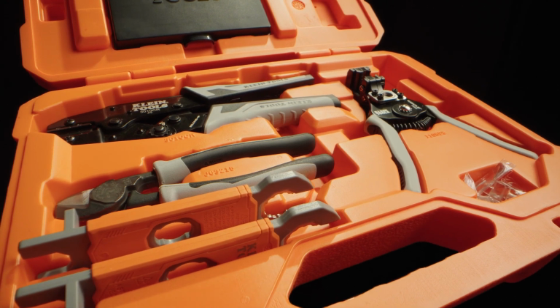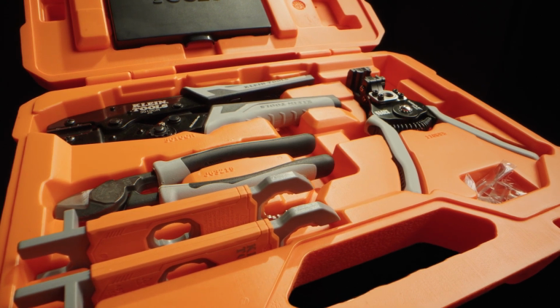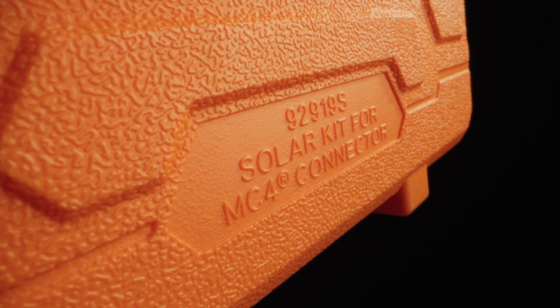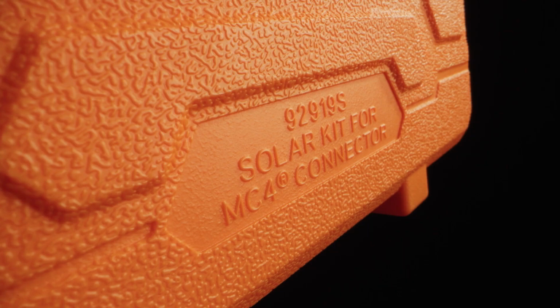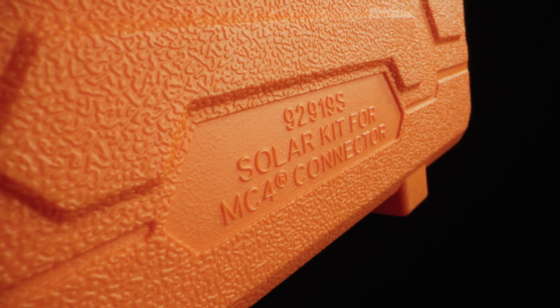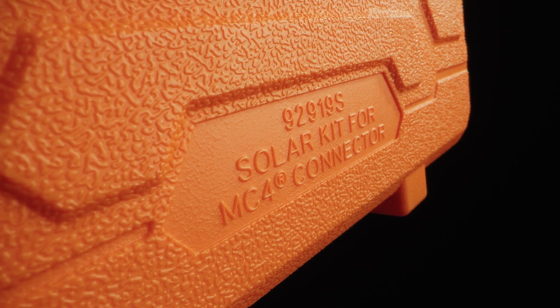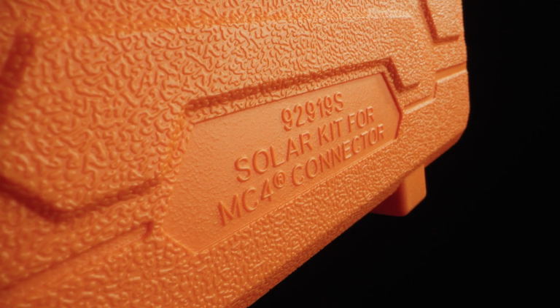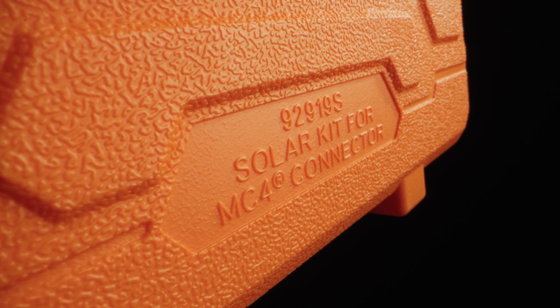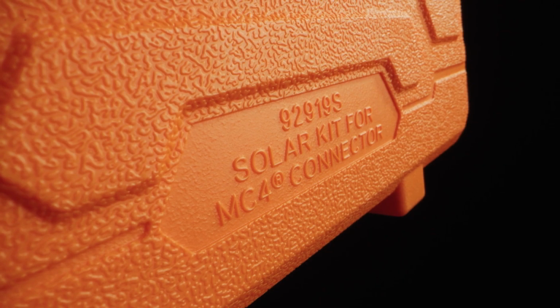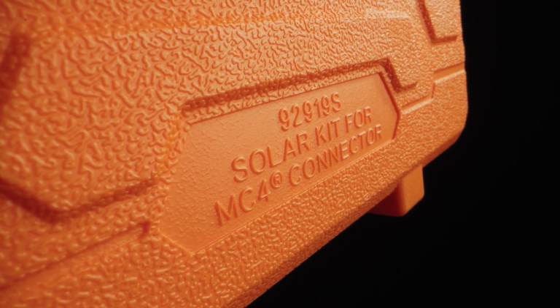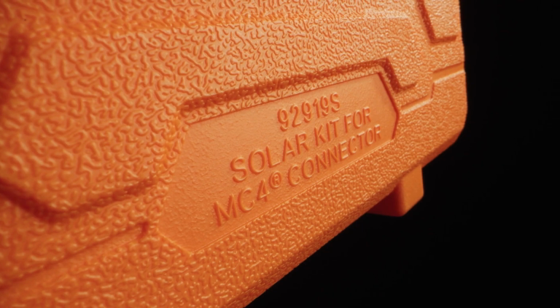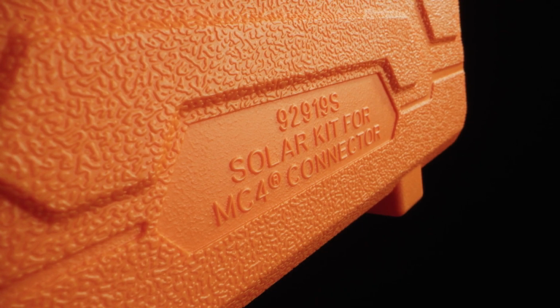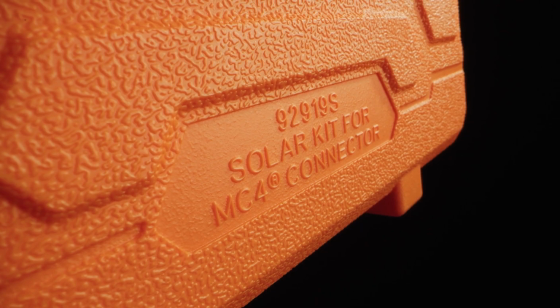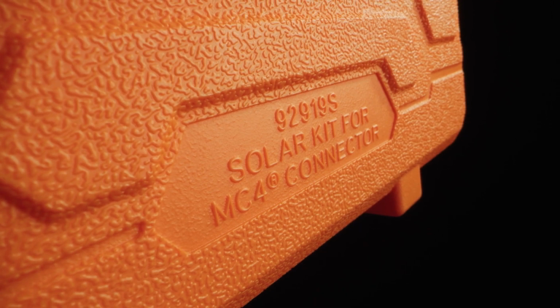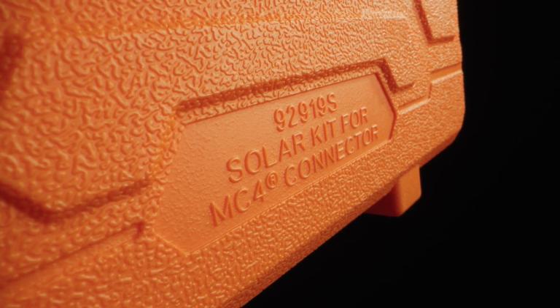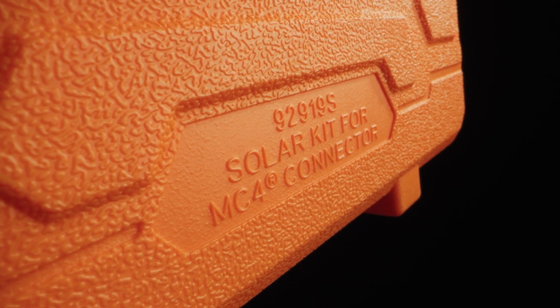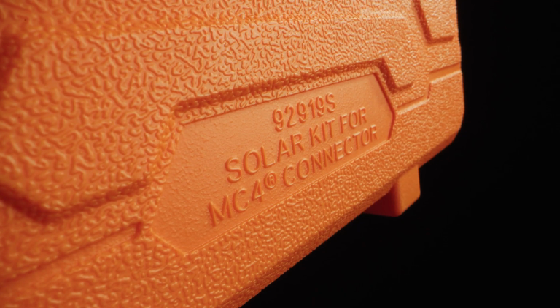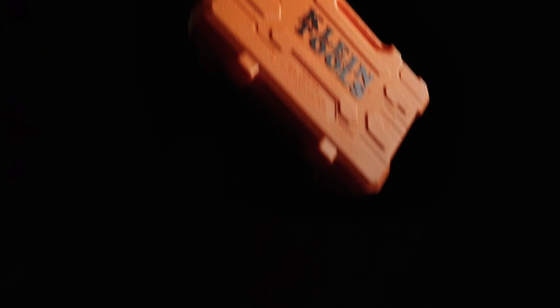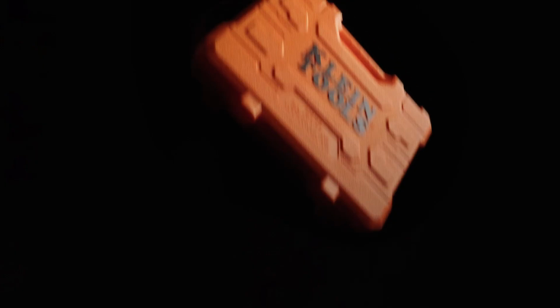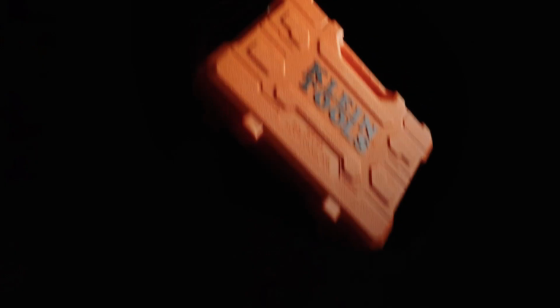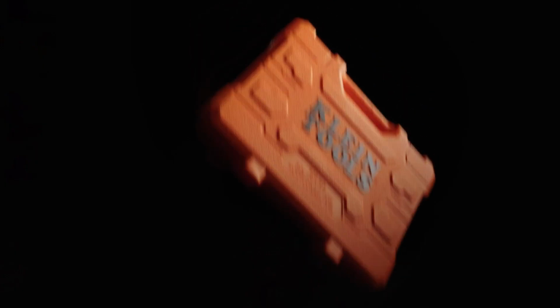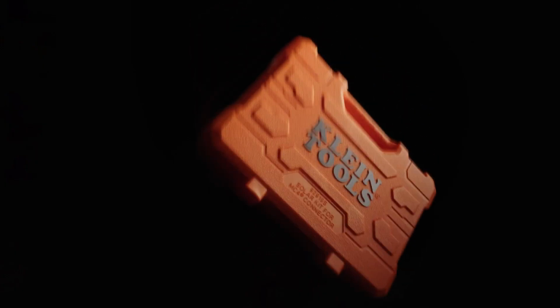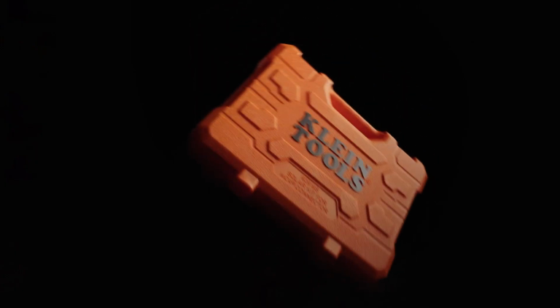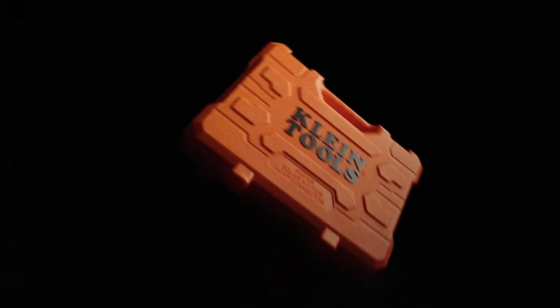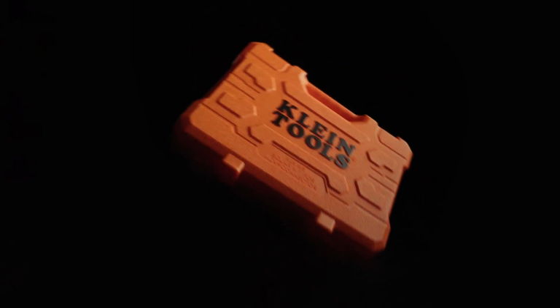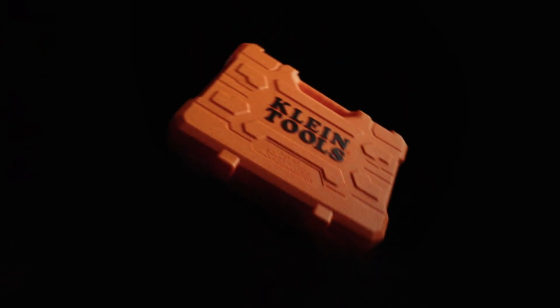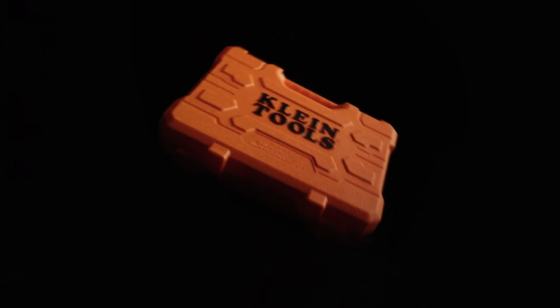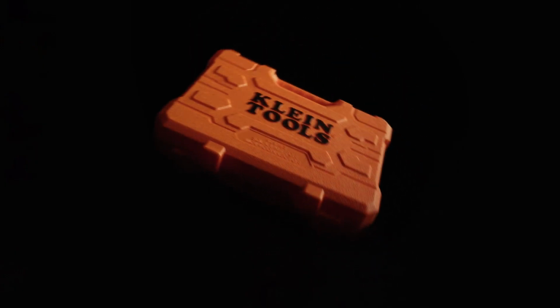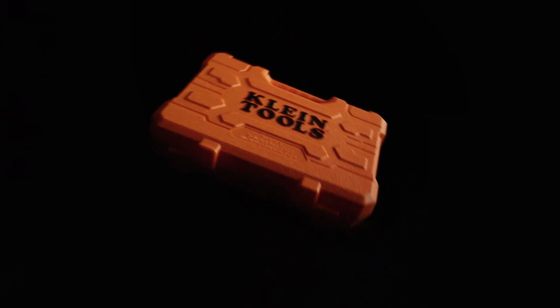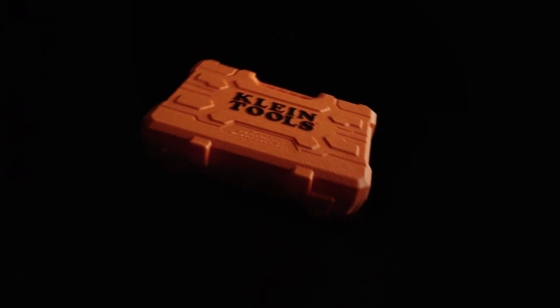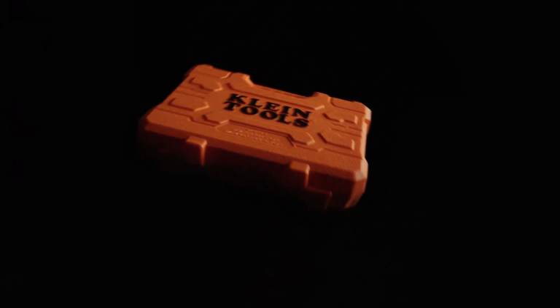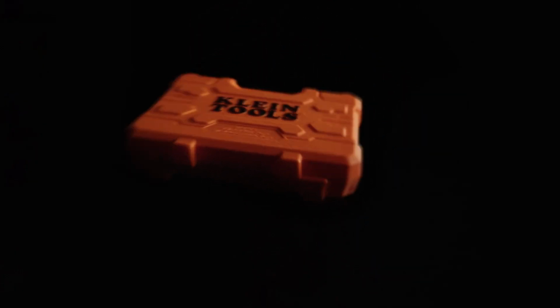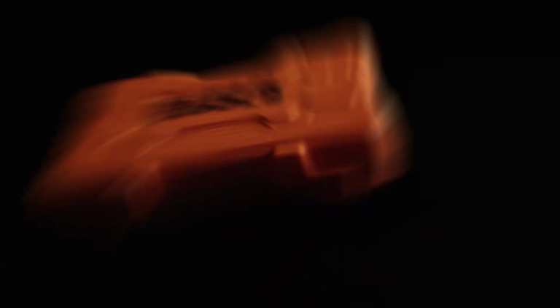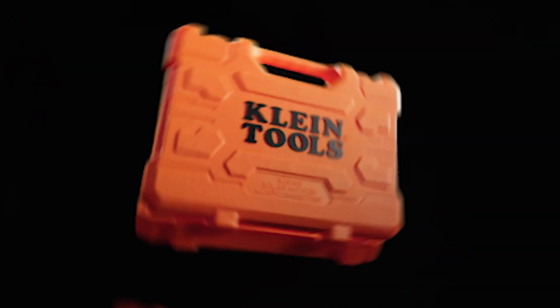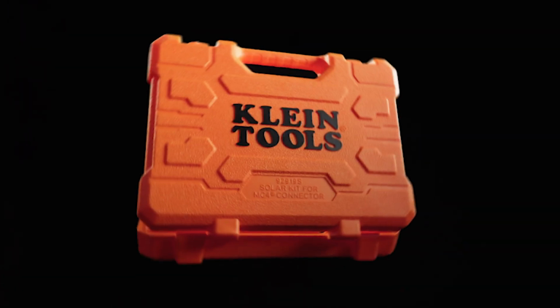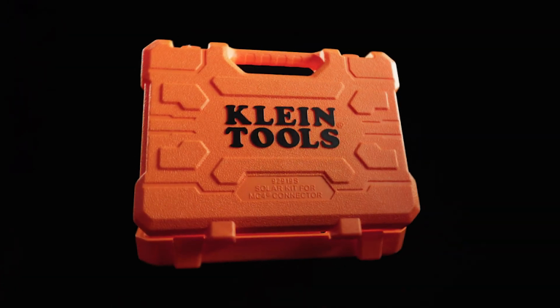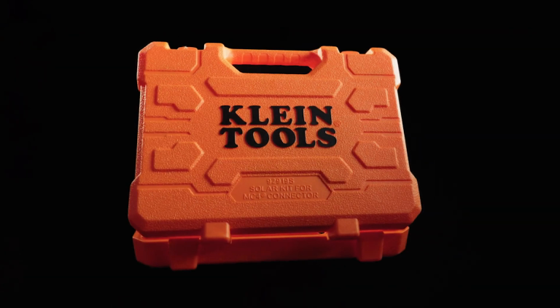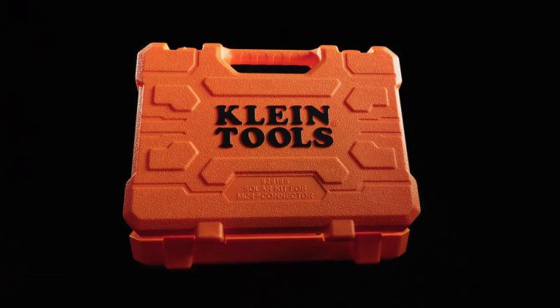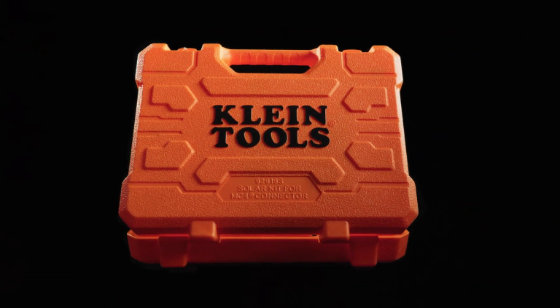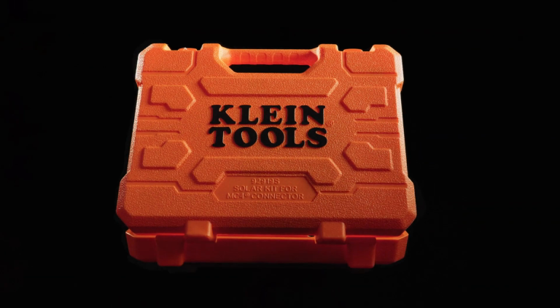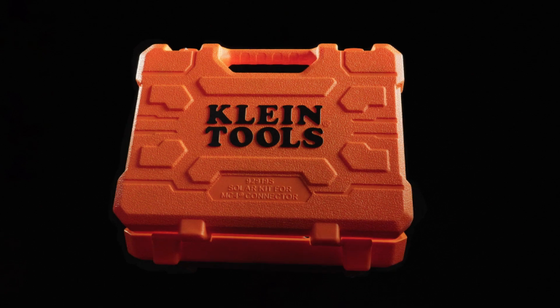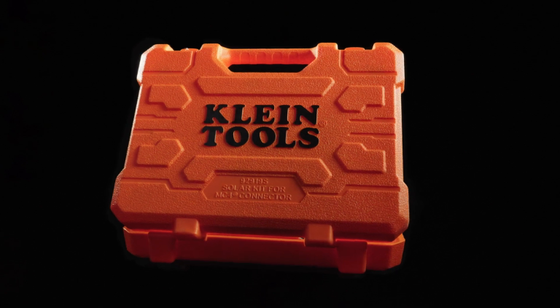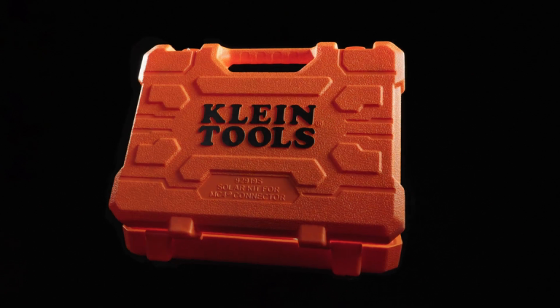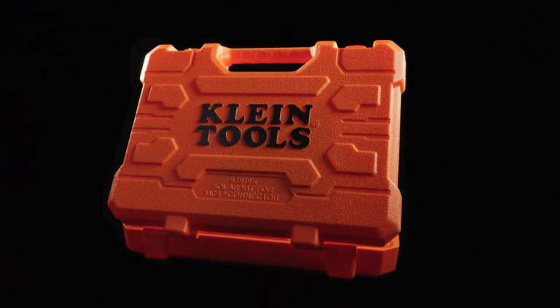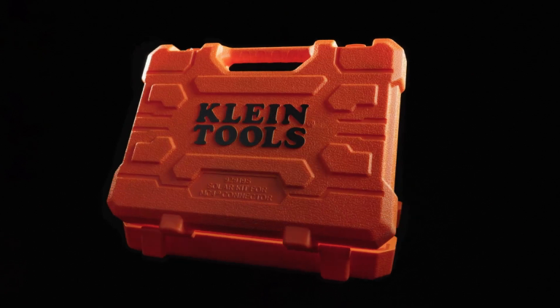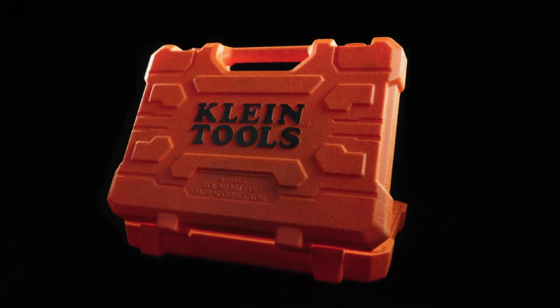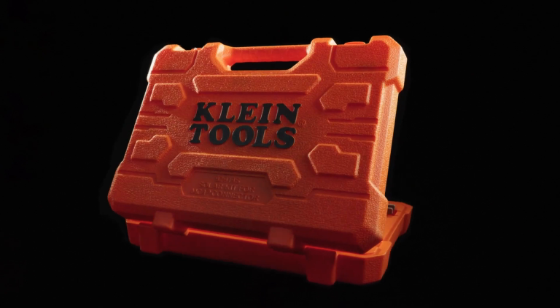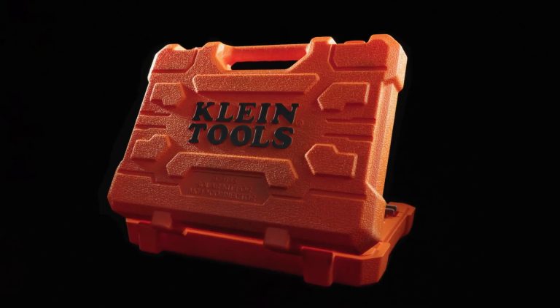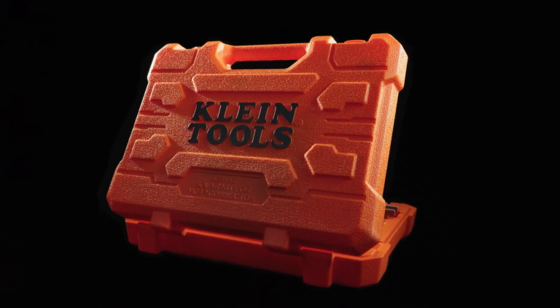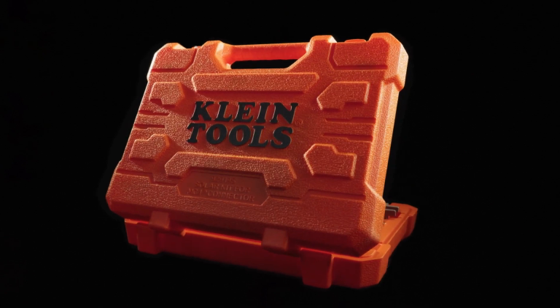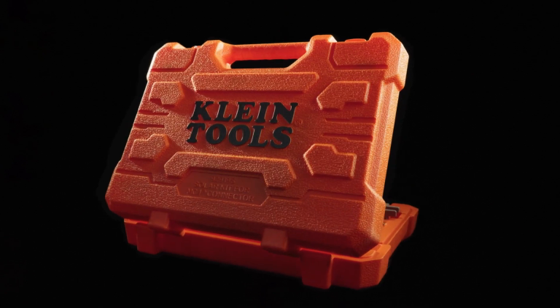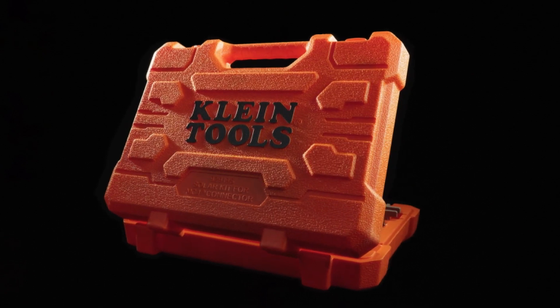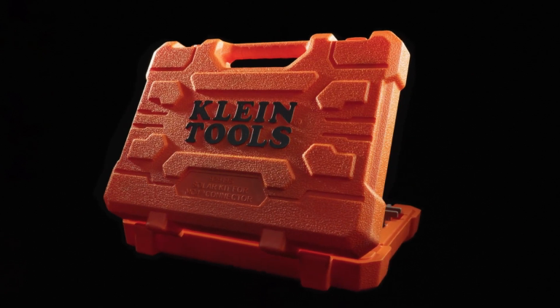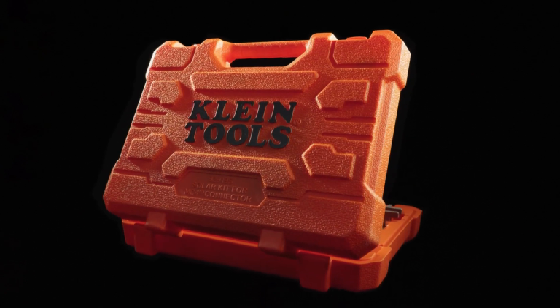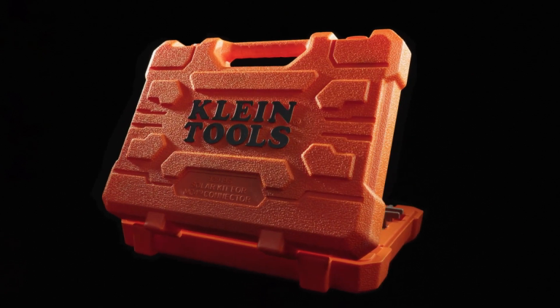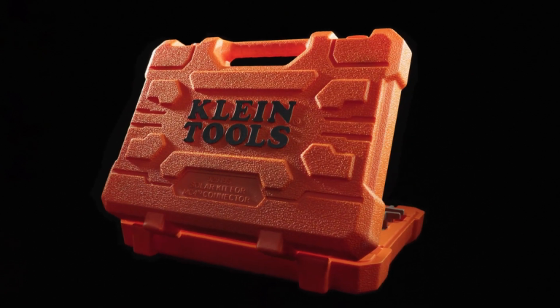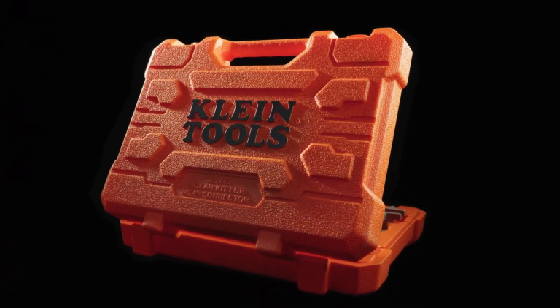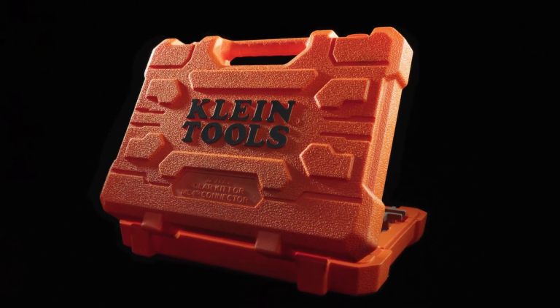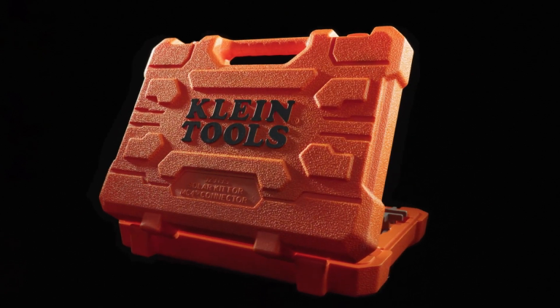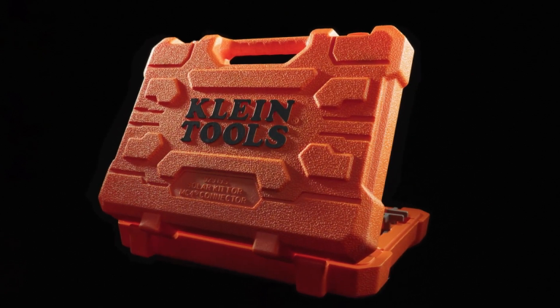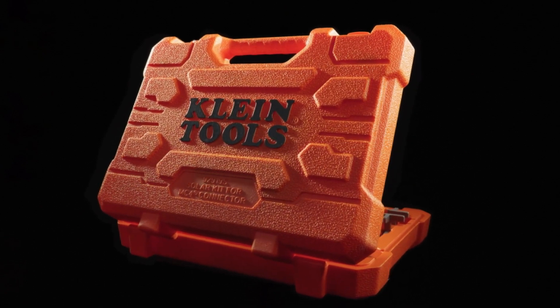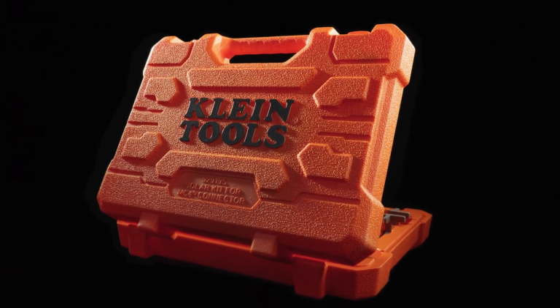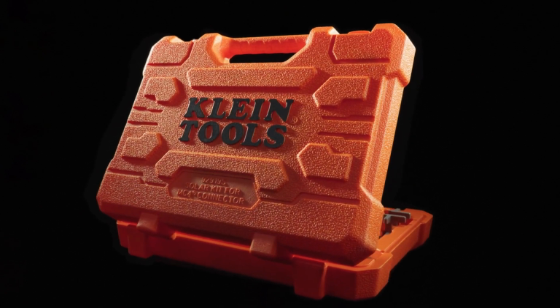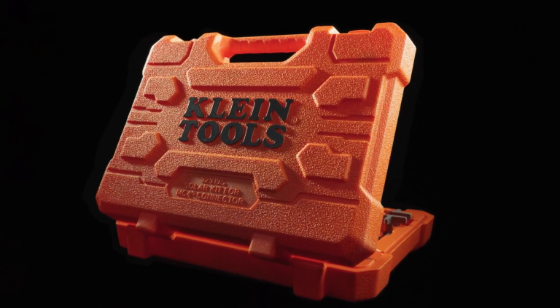The PV Solar Toolkit is built to withstand rugged demands, helping you power through every solar project with efficiency and ease.